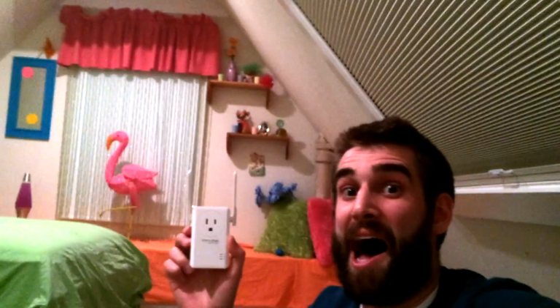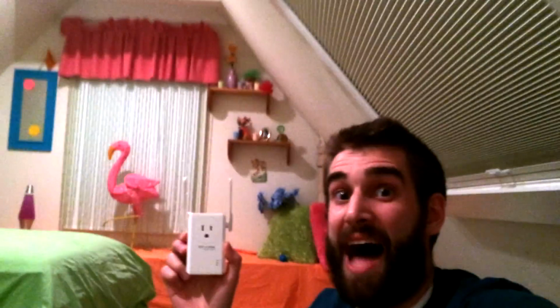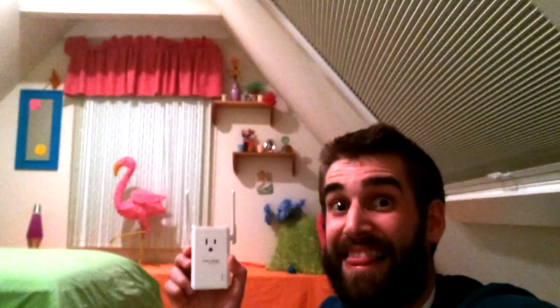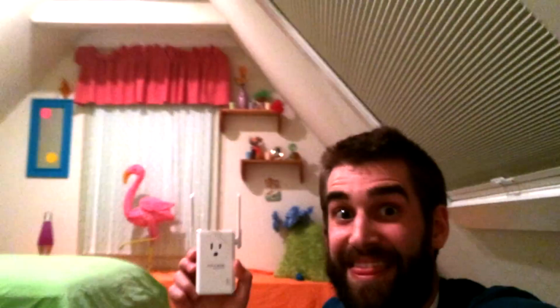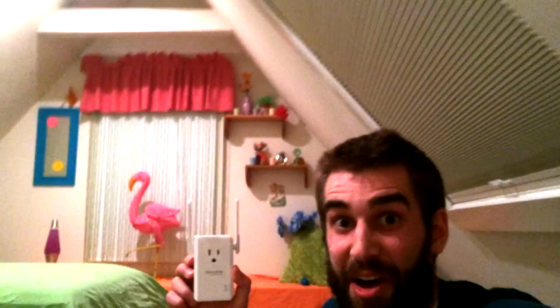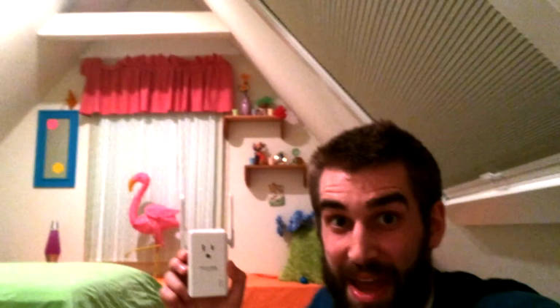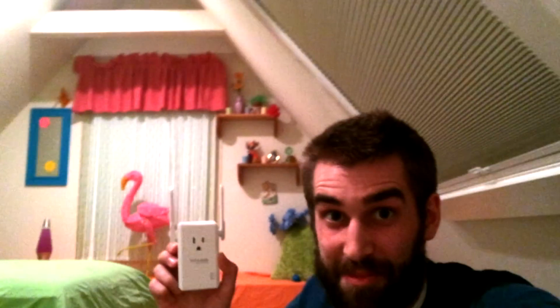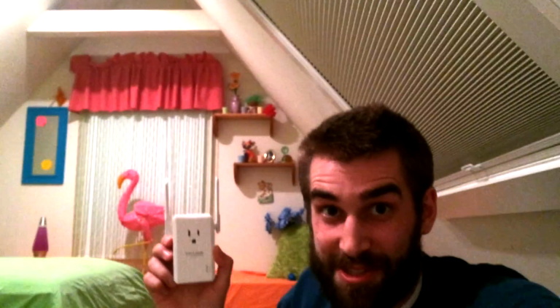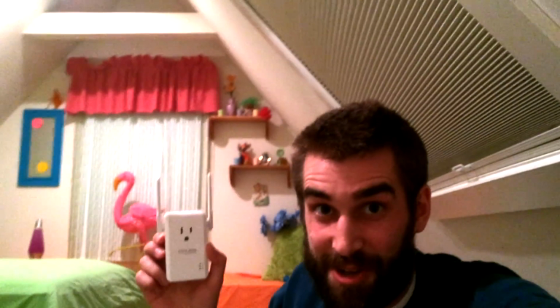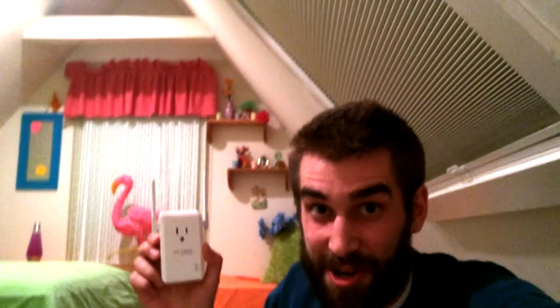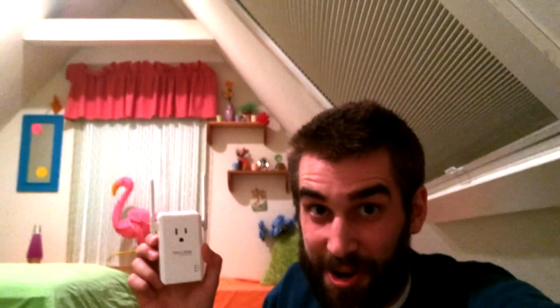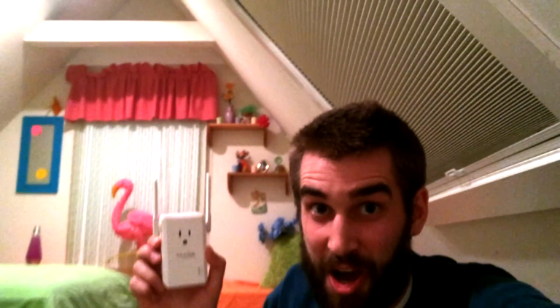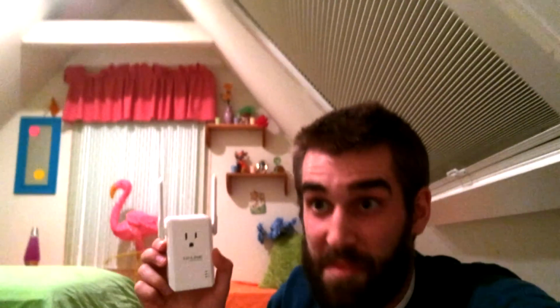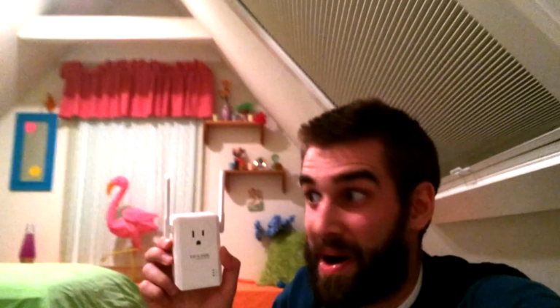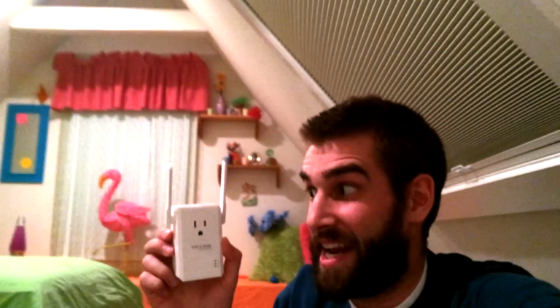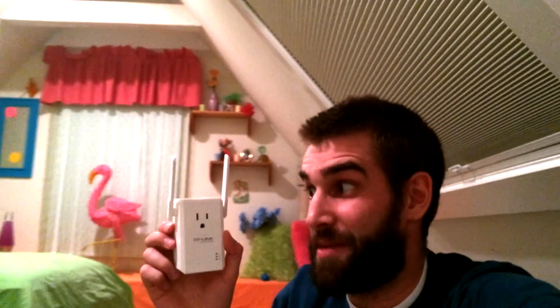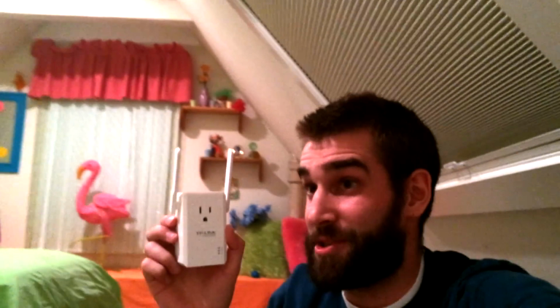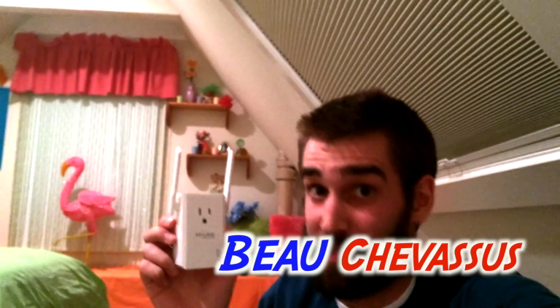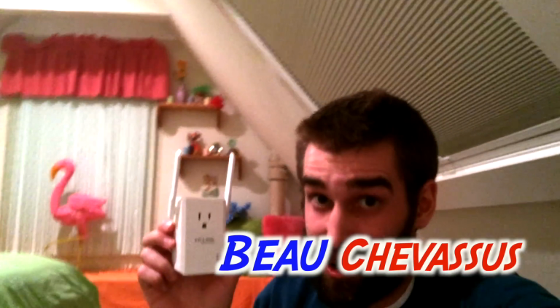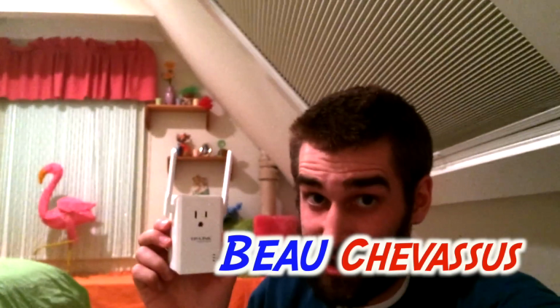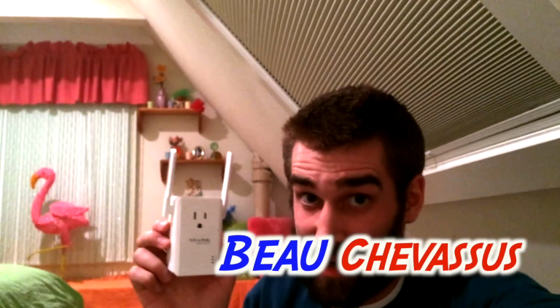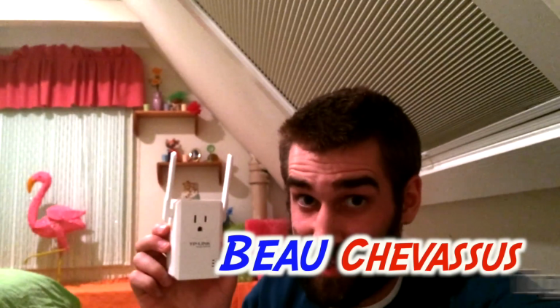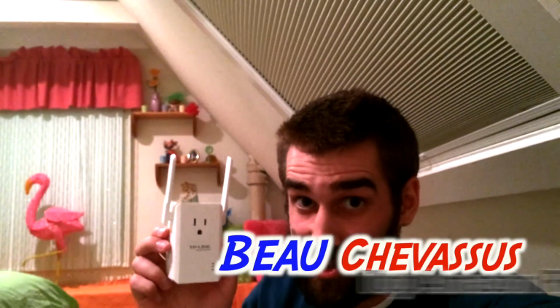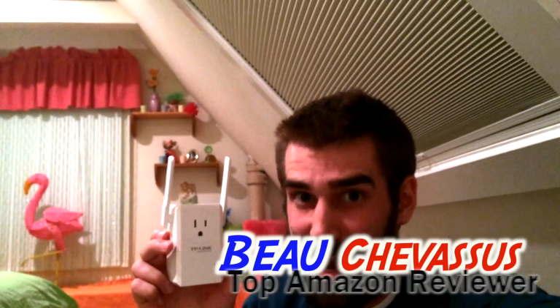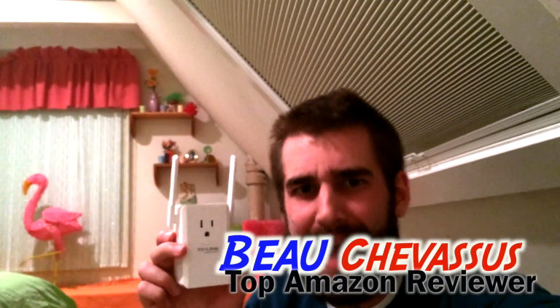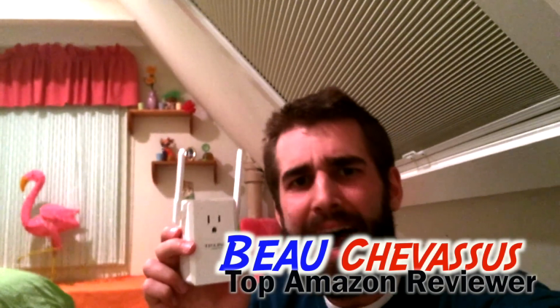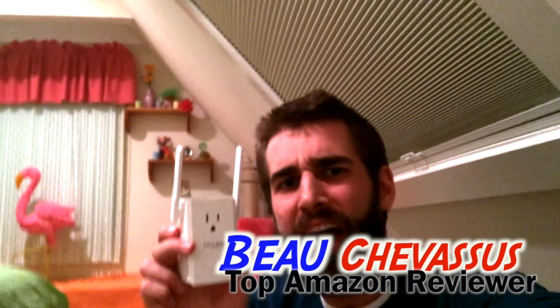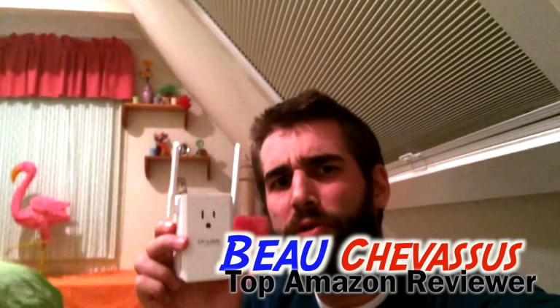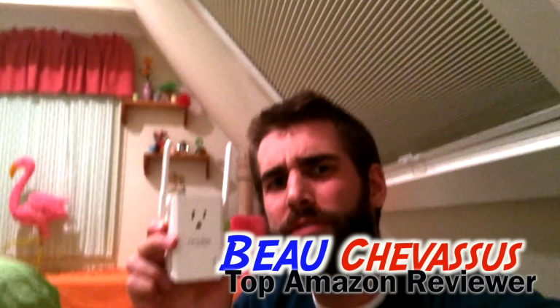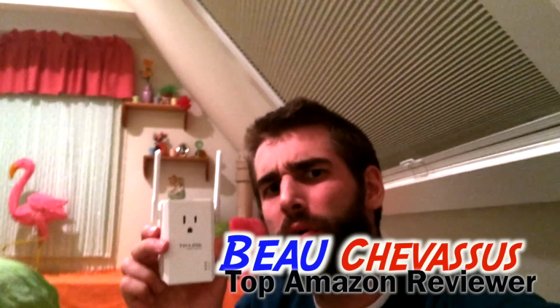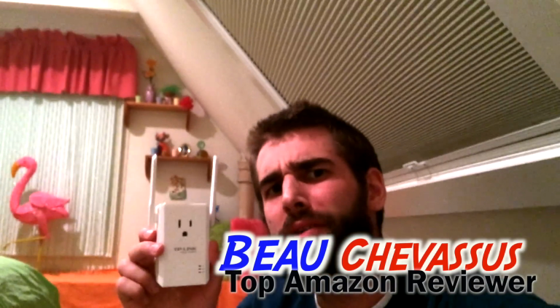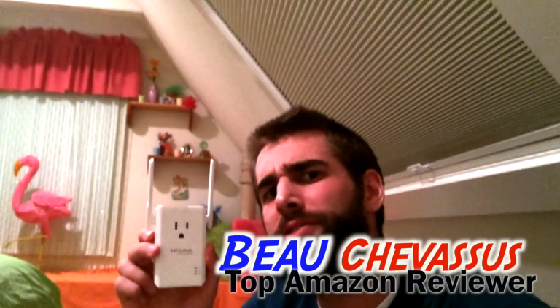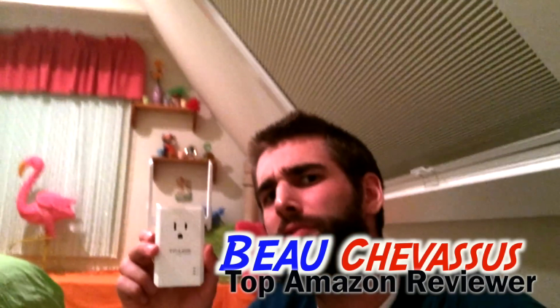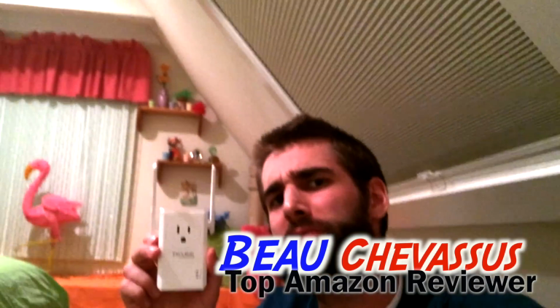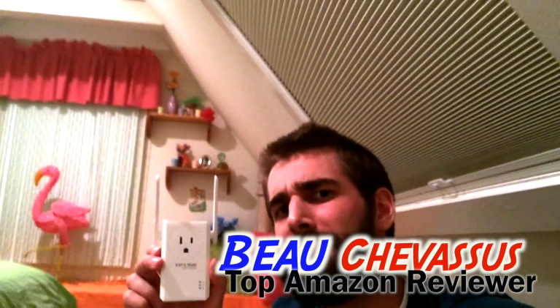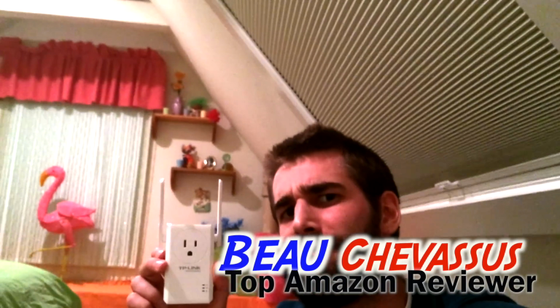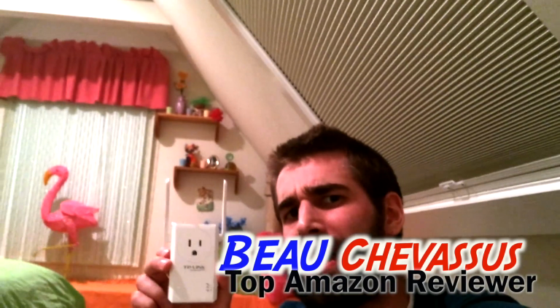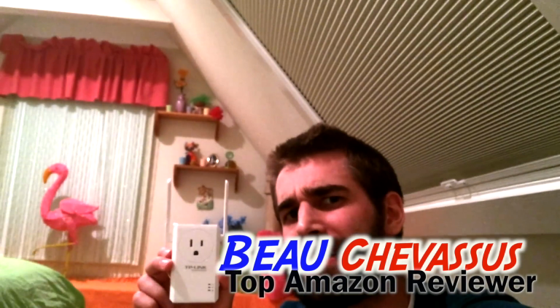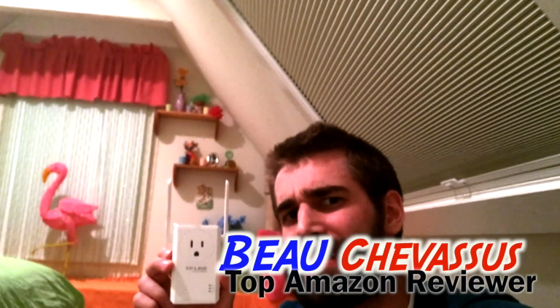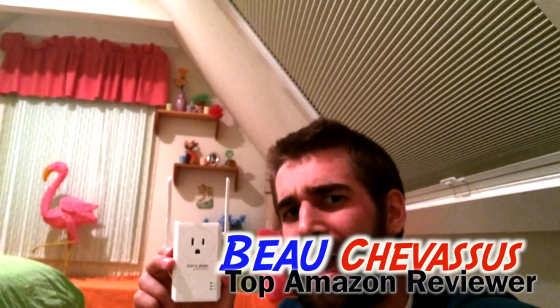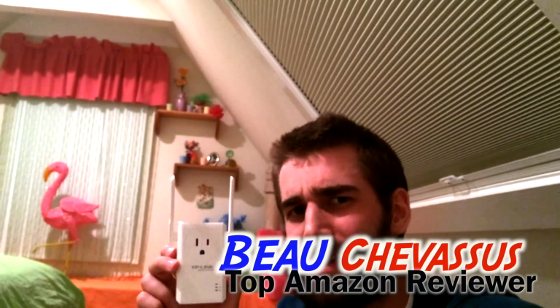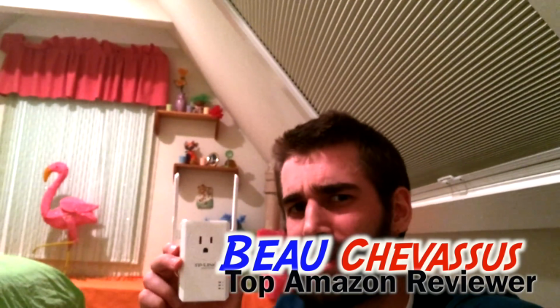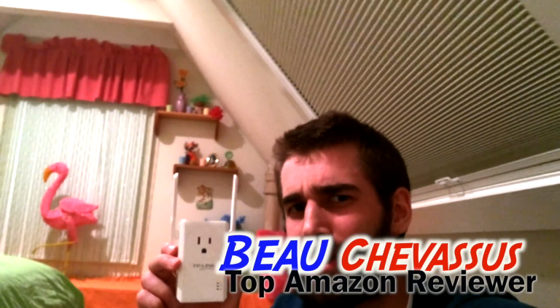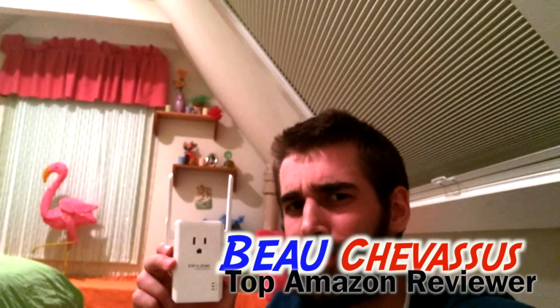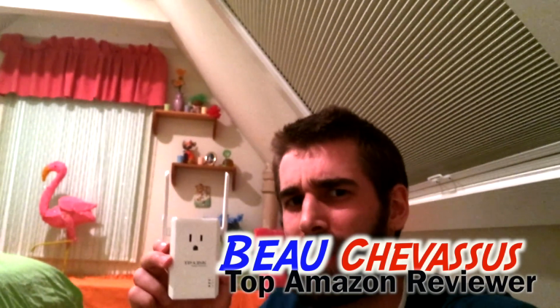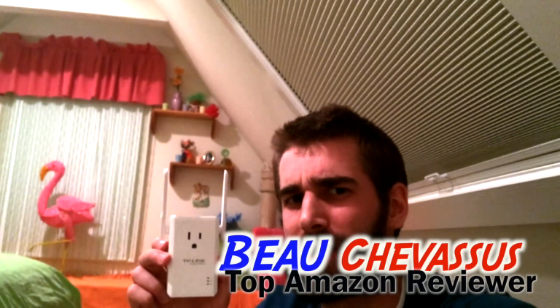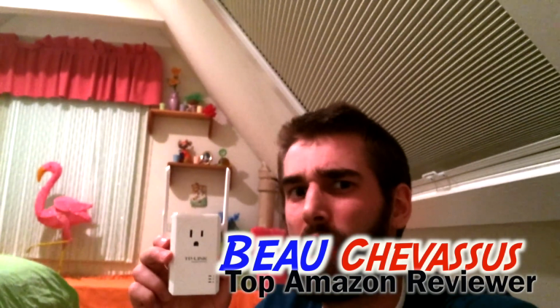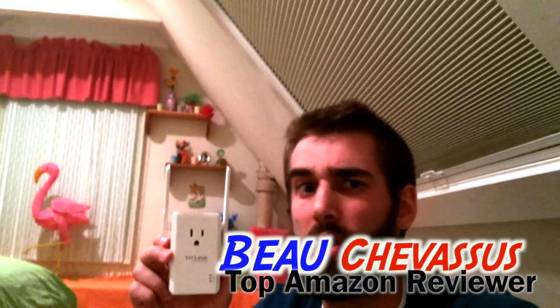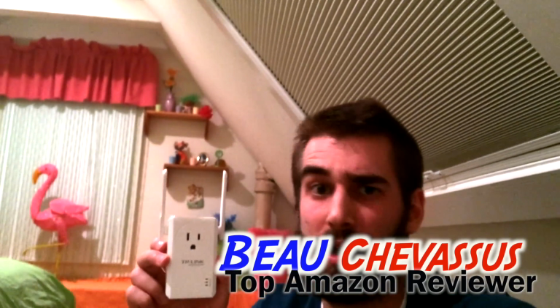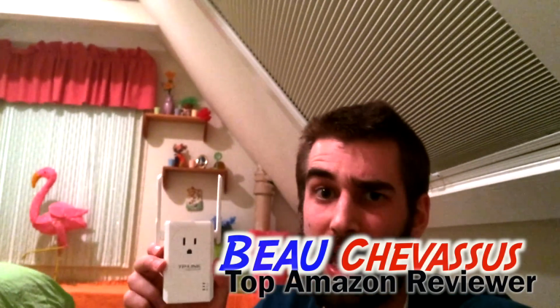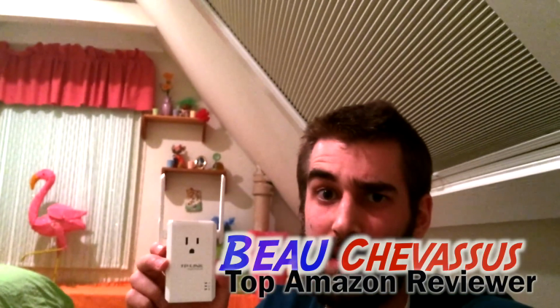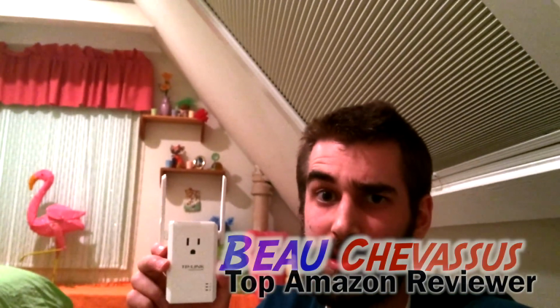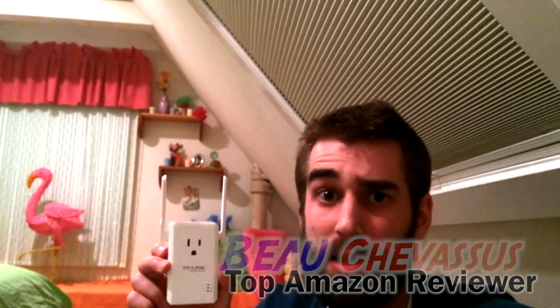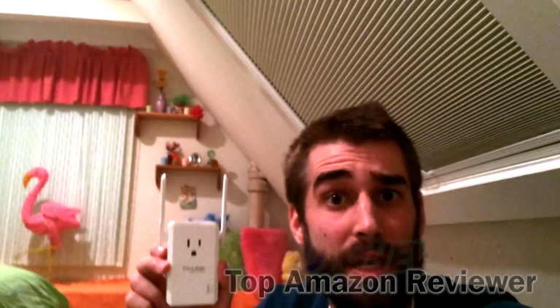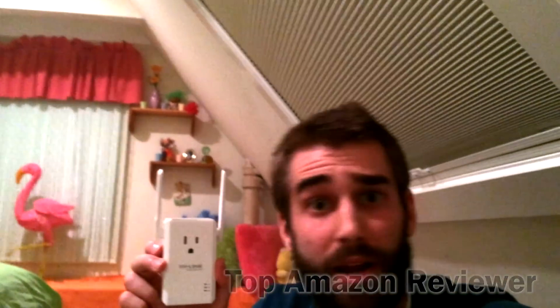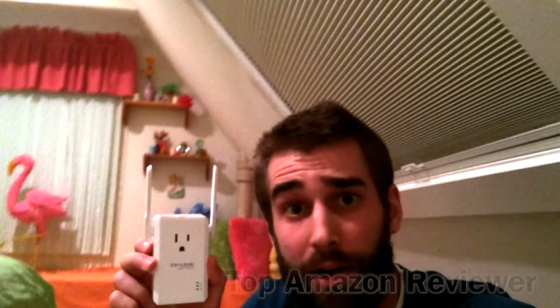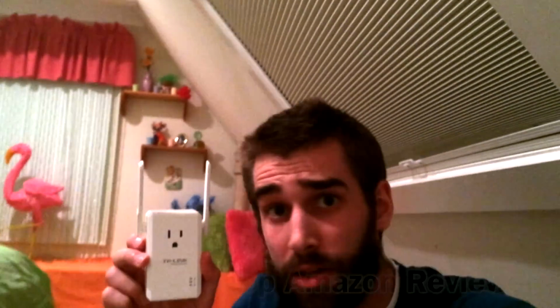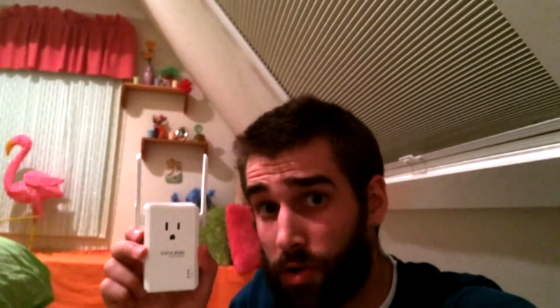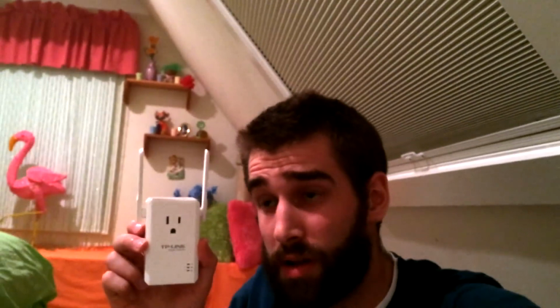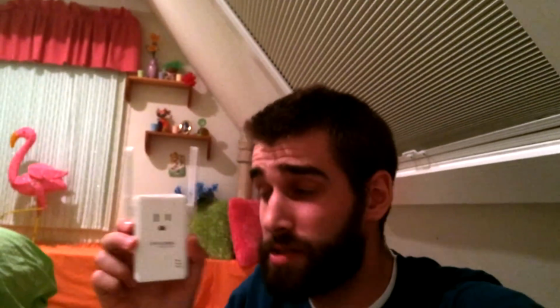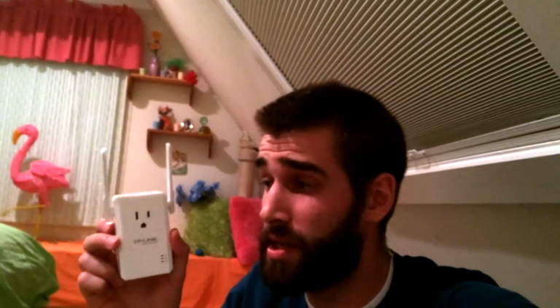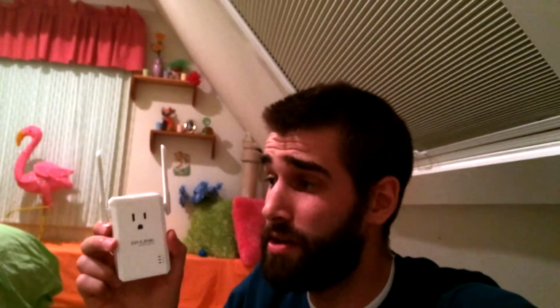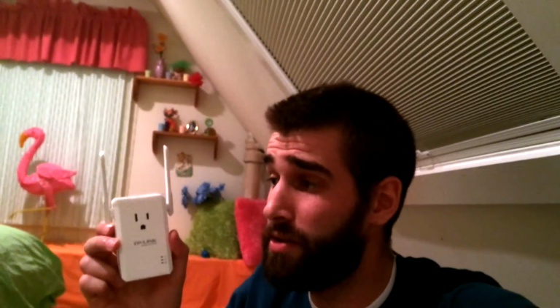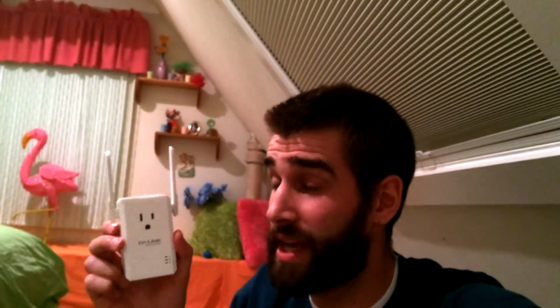Hello Amazon.com, my name is Beau Chevesu, and I review all sorts of fantastic things here on Amazon and all across the internet.